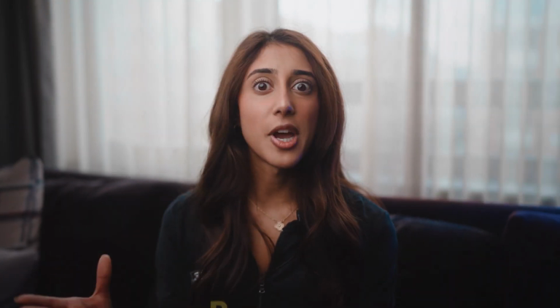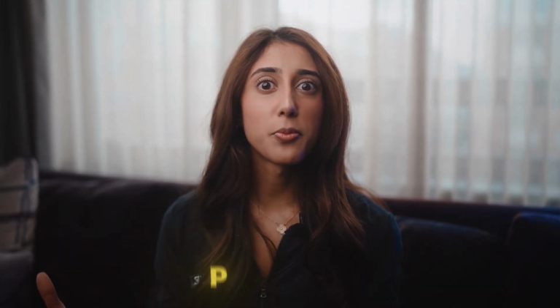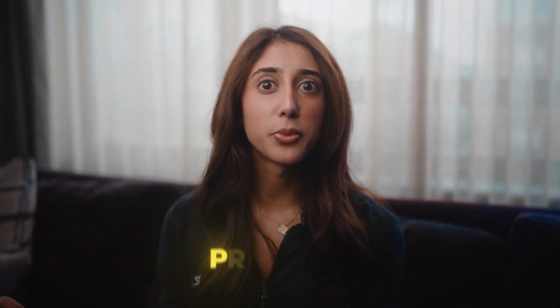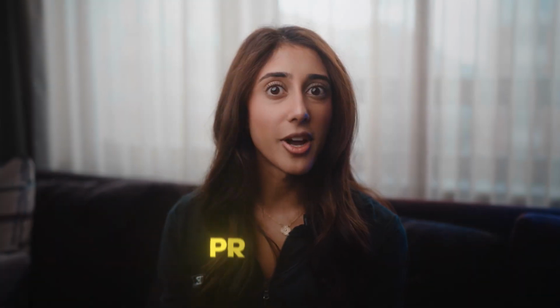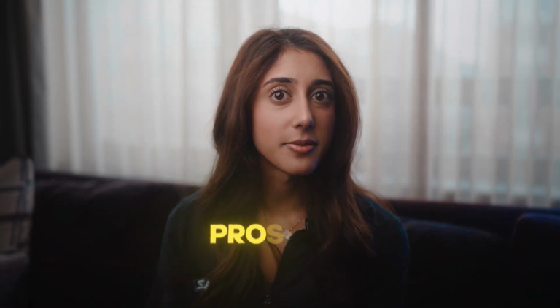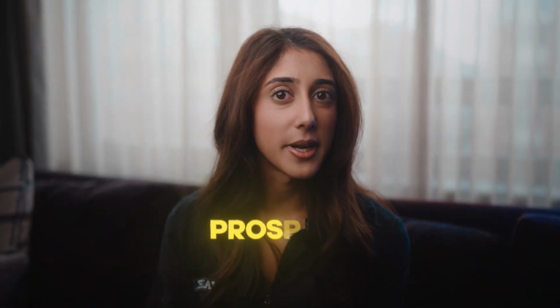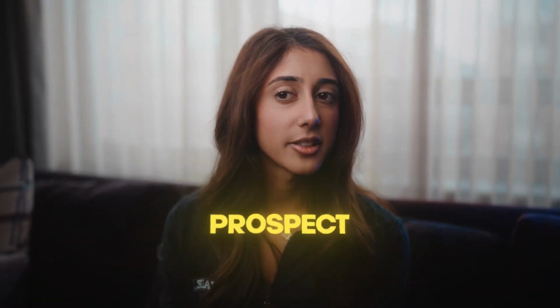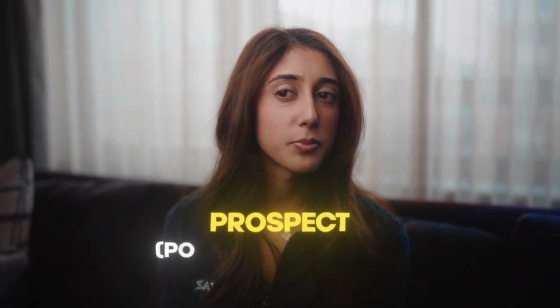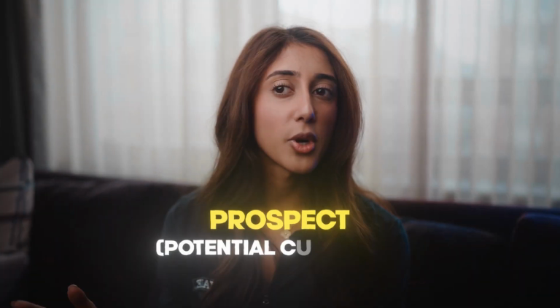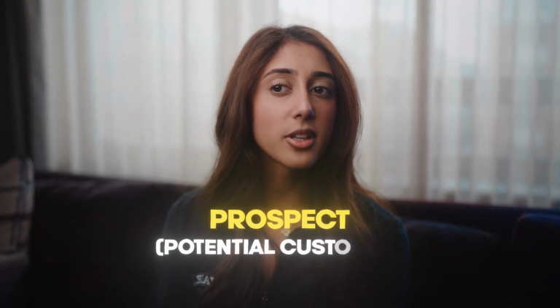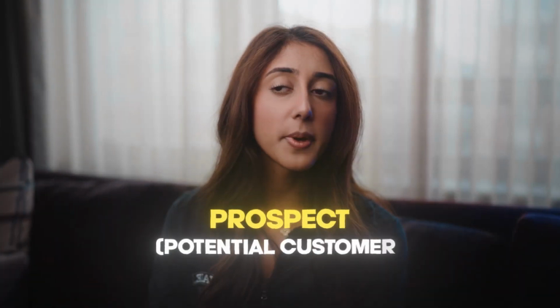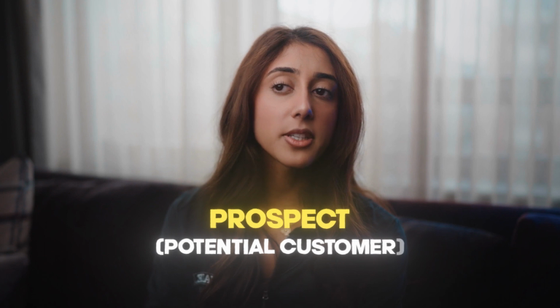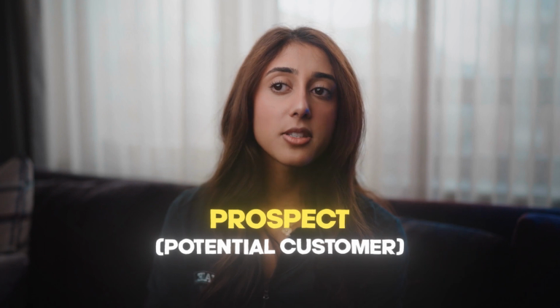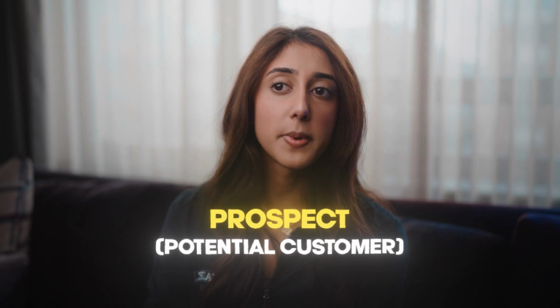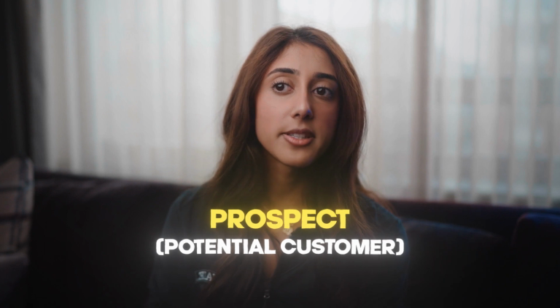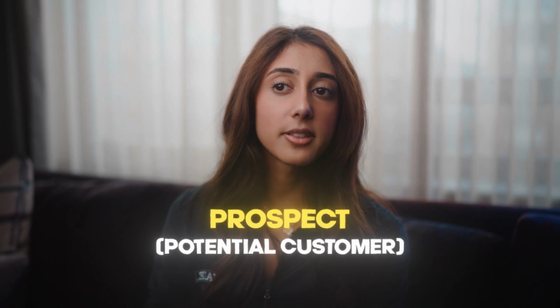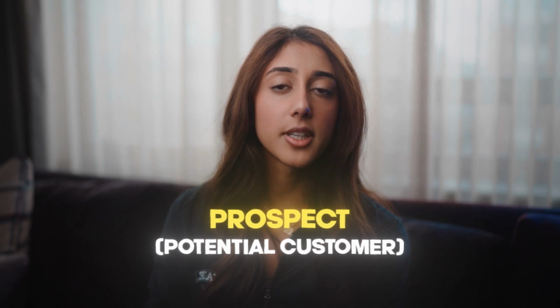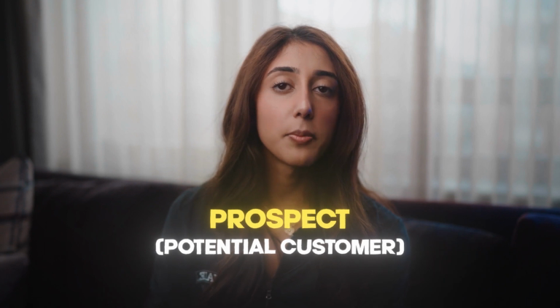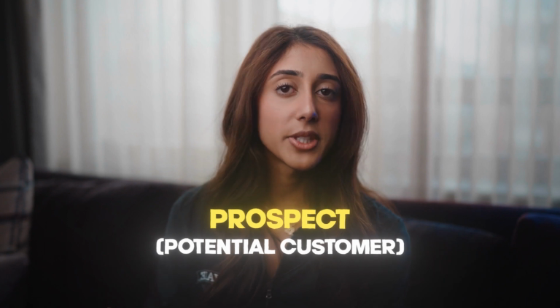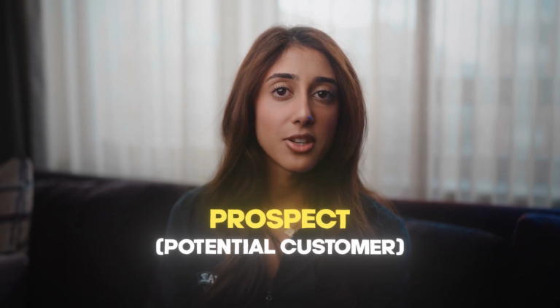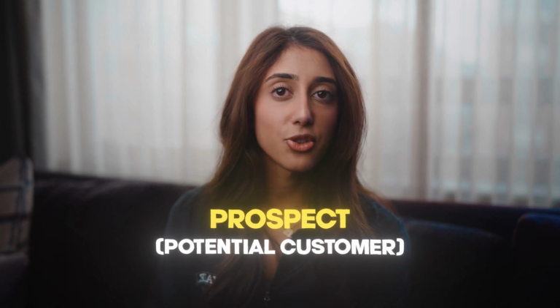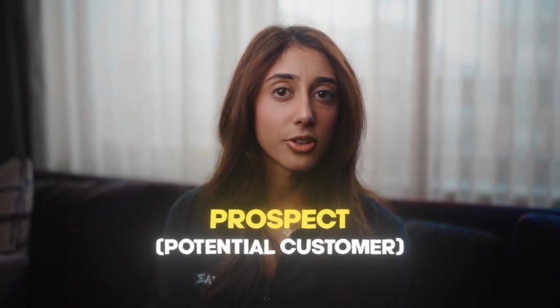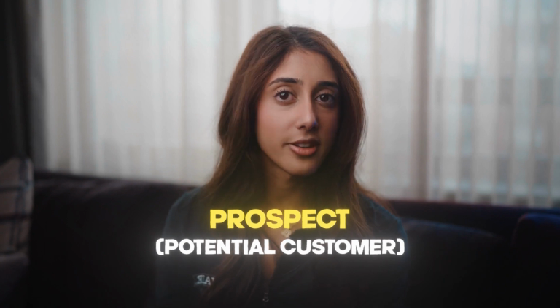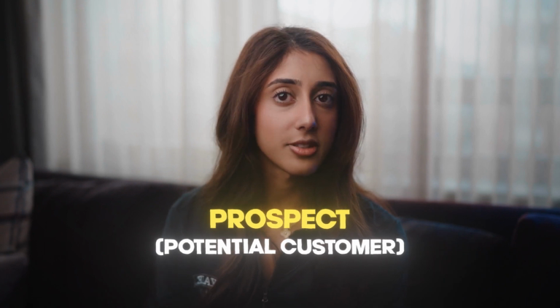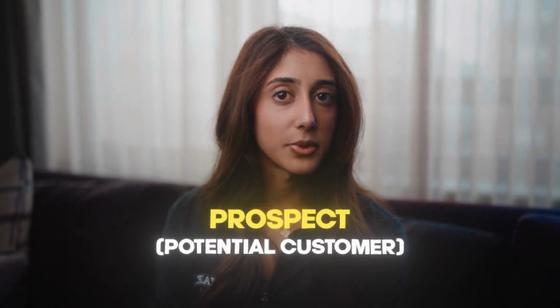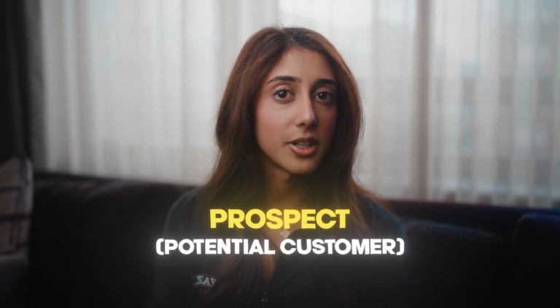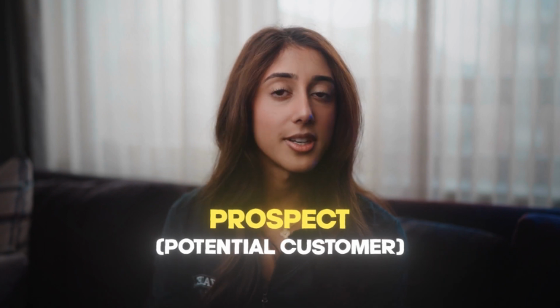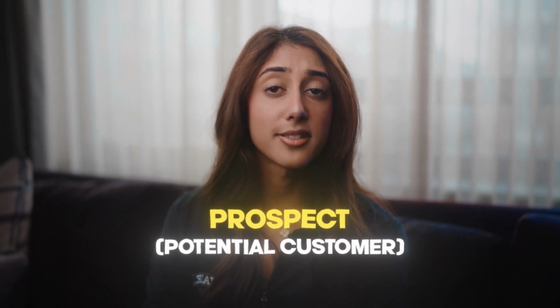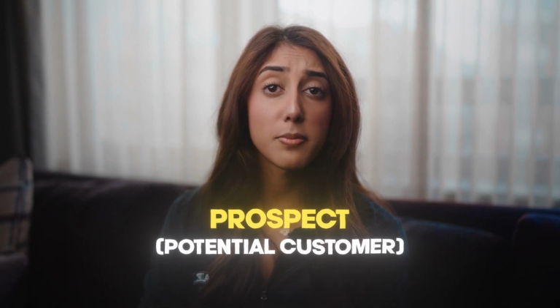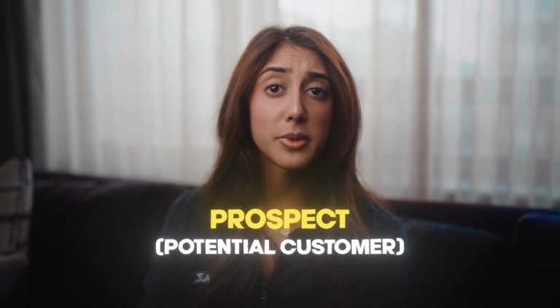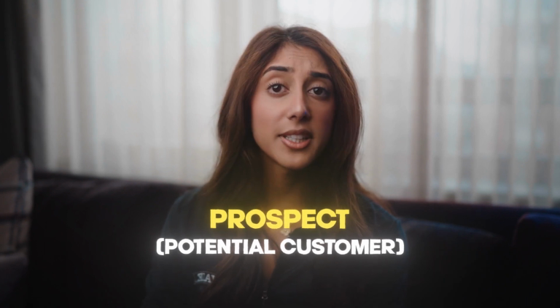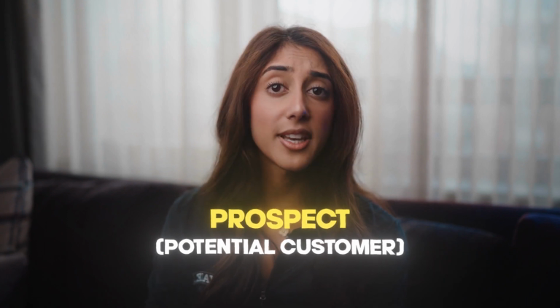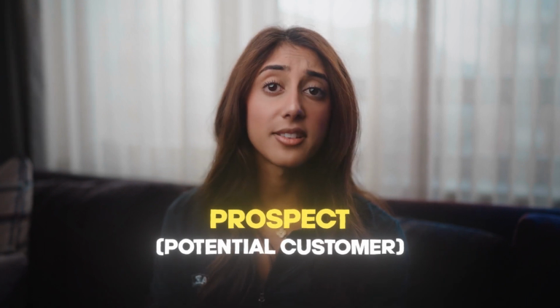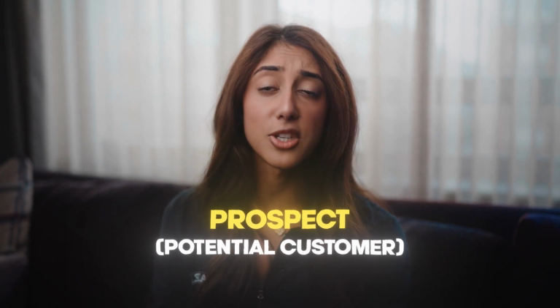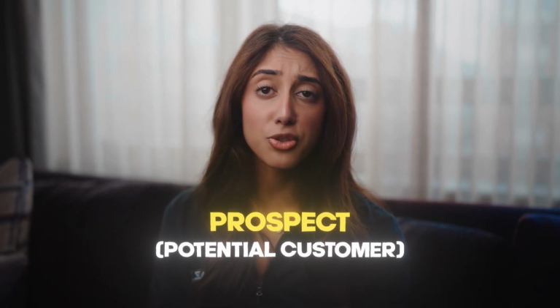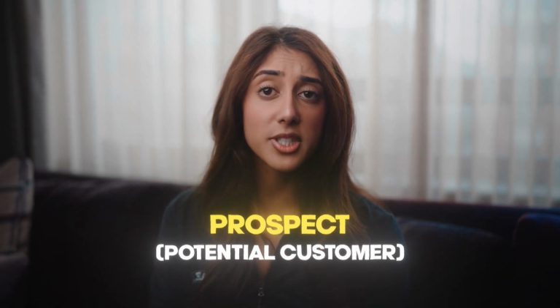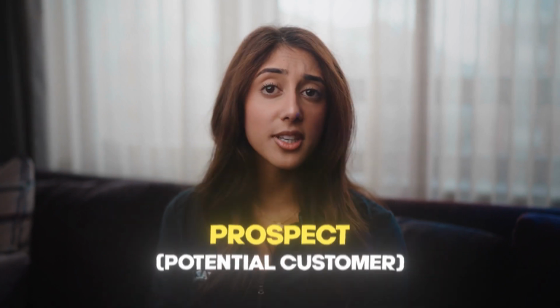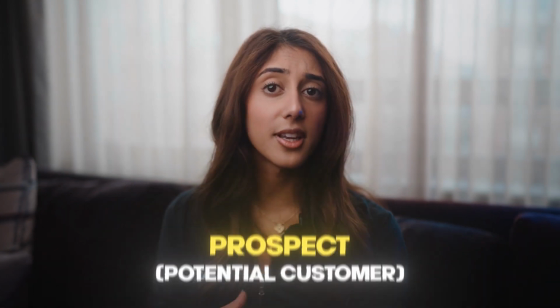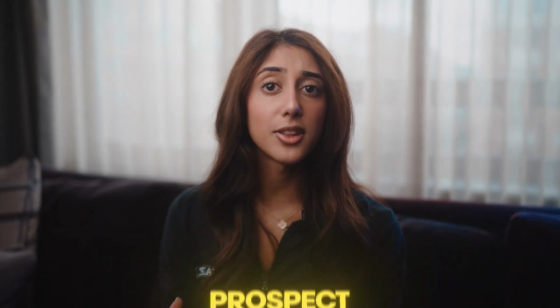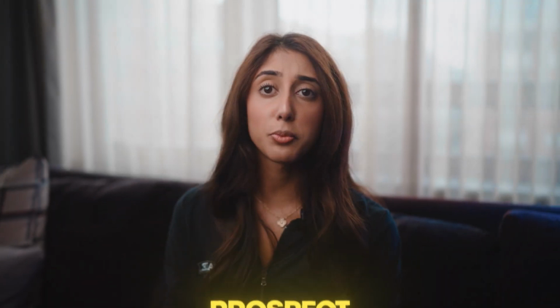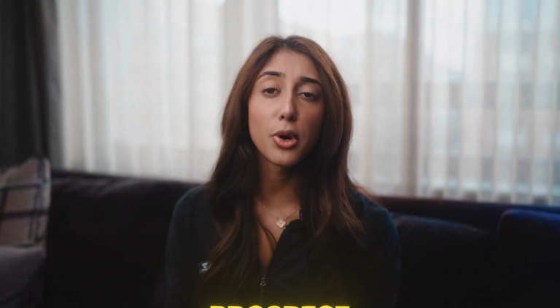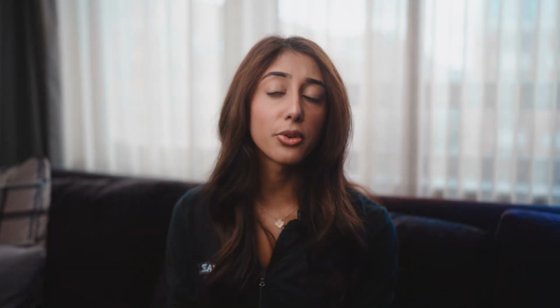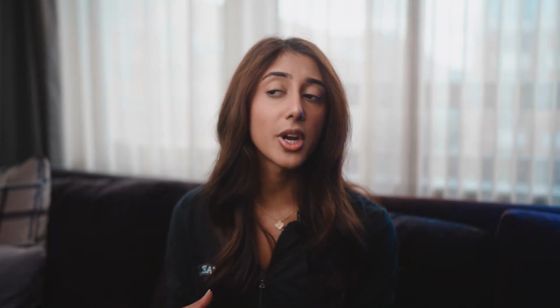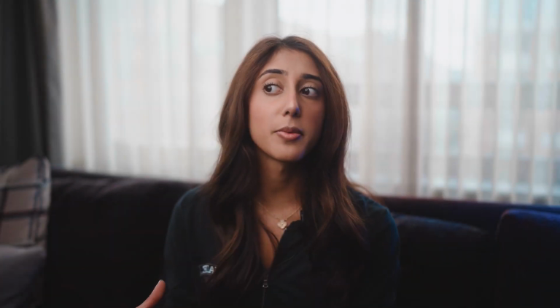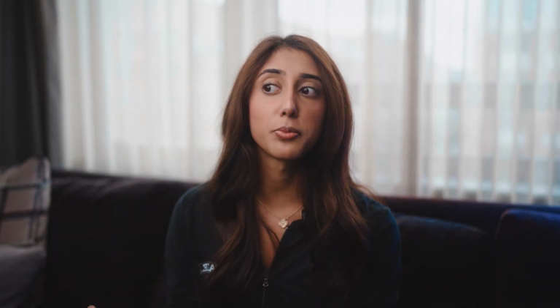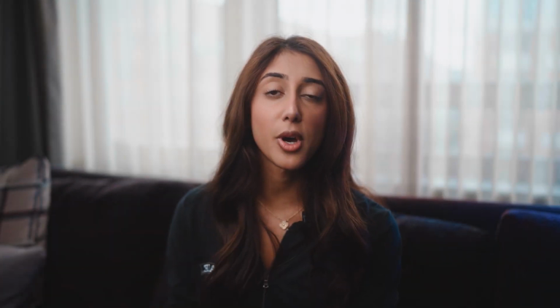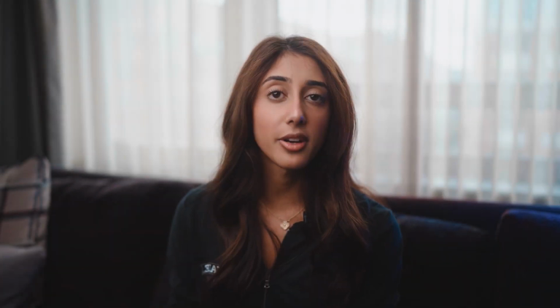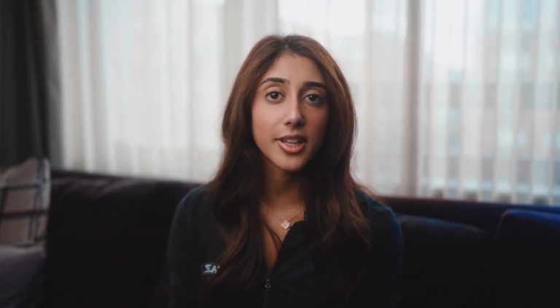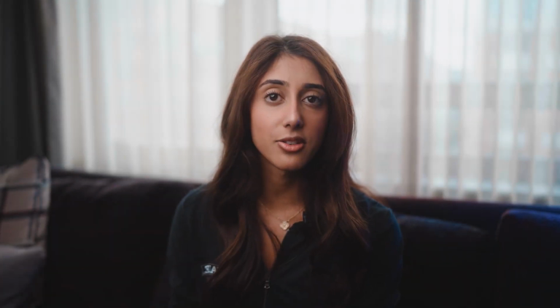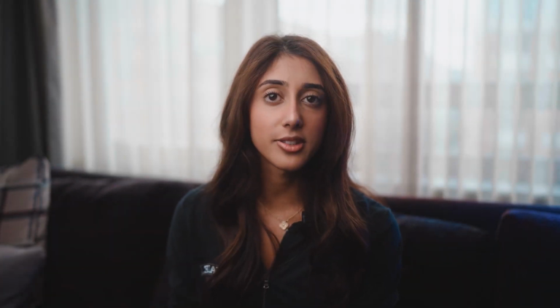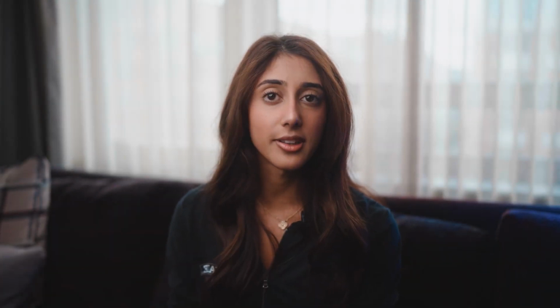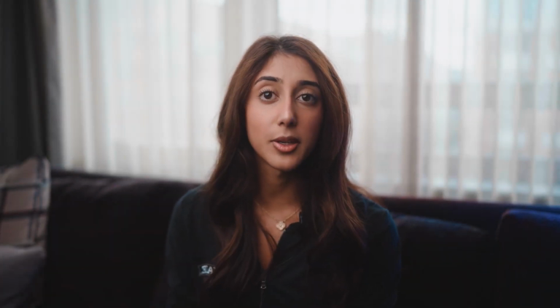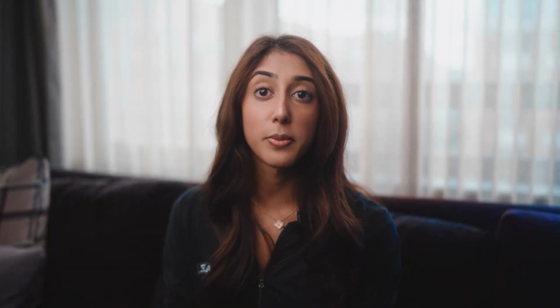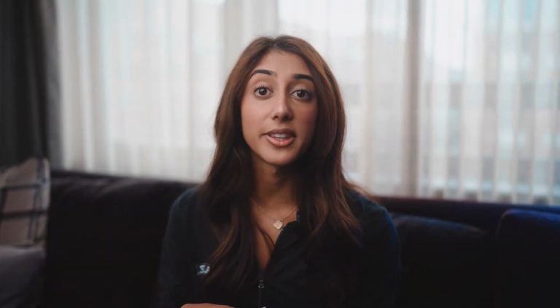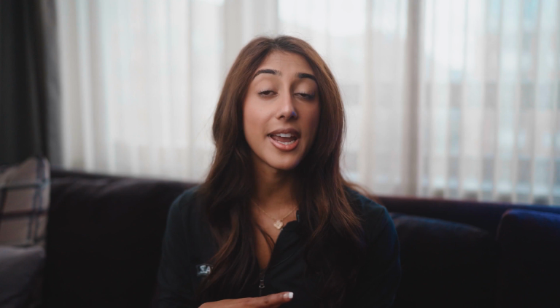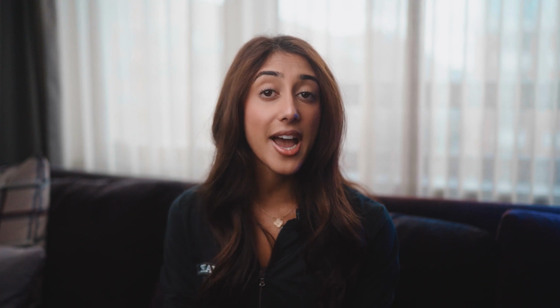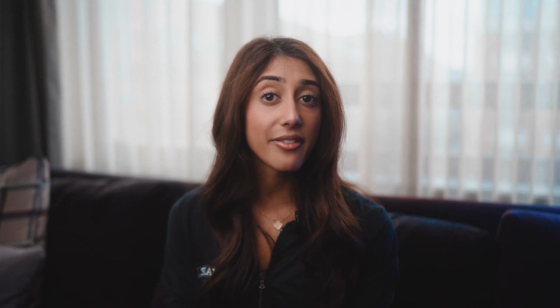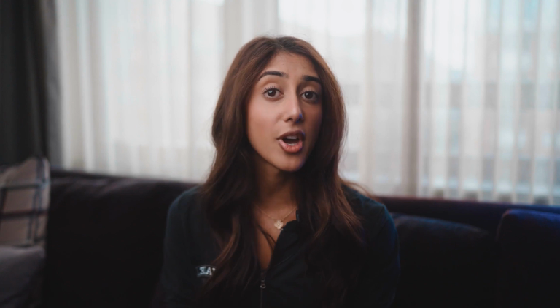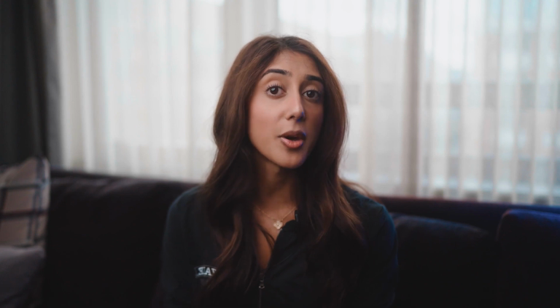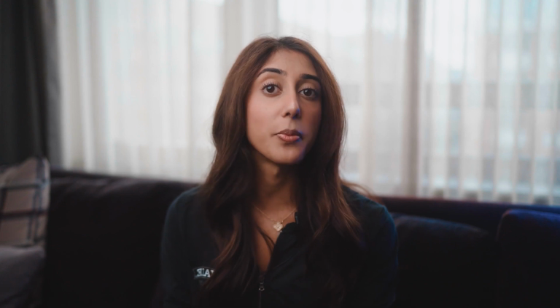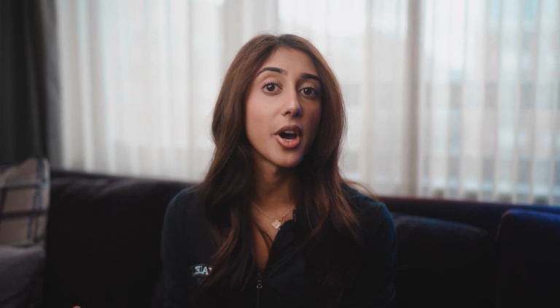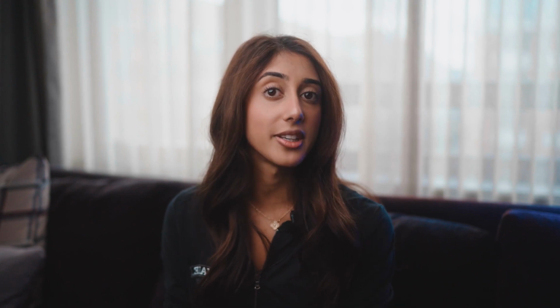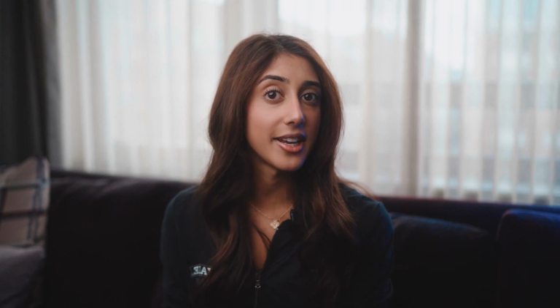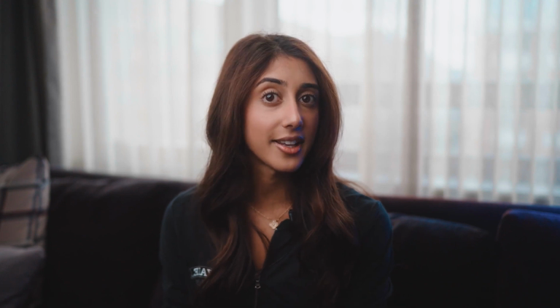So now, prospect. A prospect is basically a potential customer — somebody that is interested in the program or product that you're selling, but they have not bought yet.